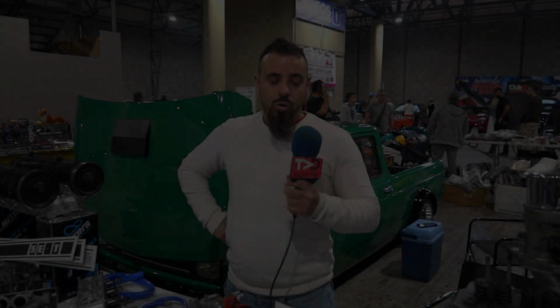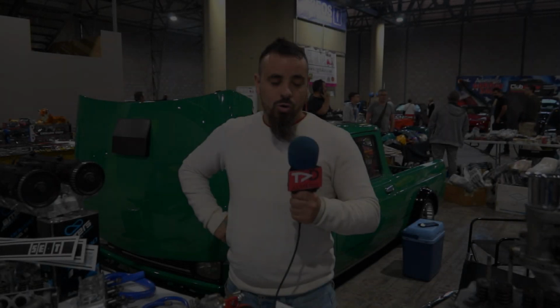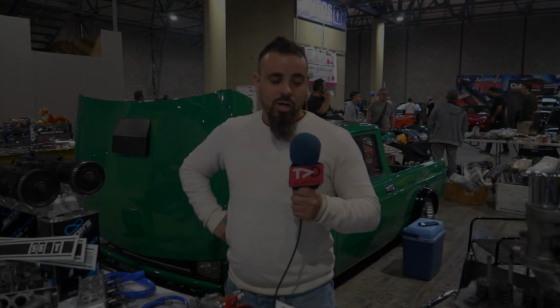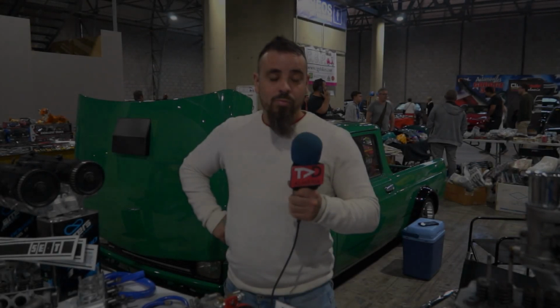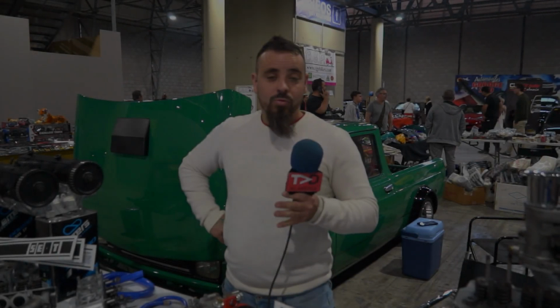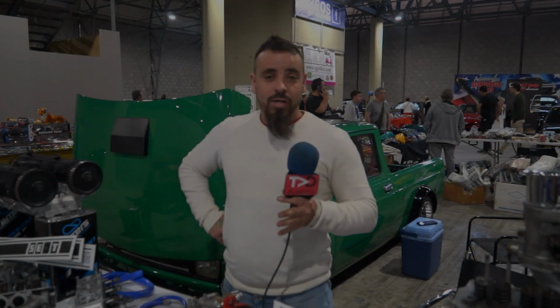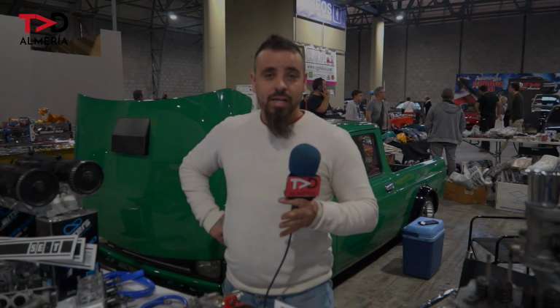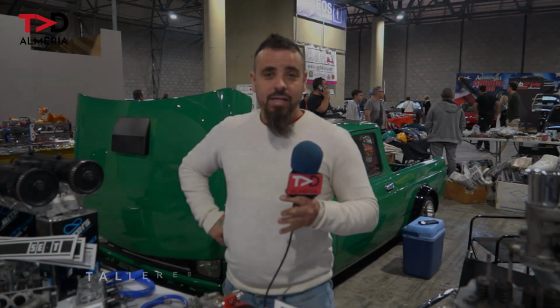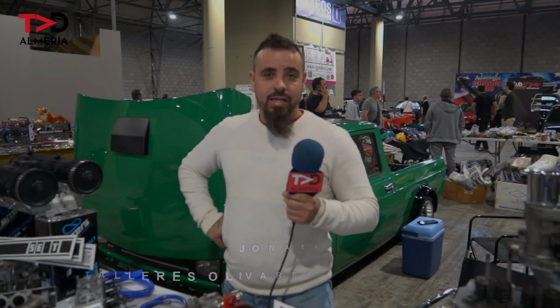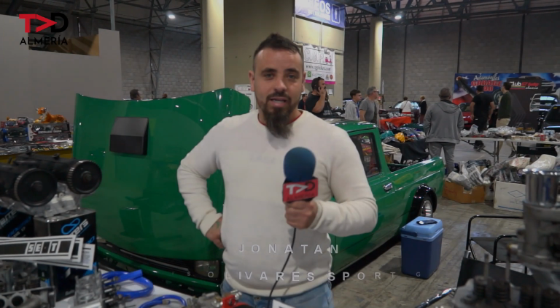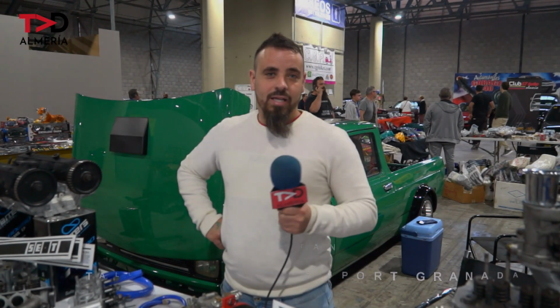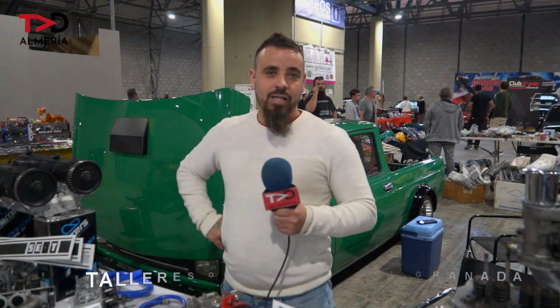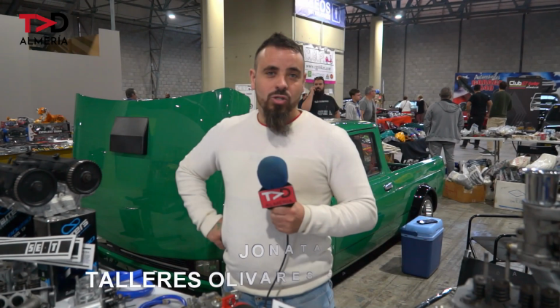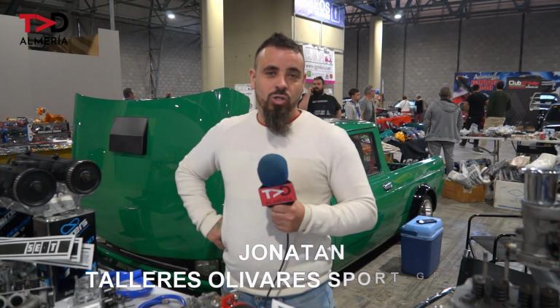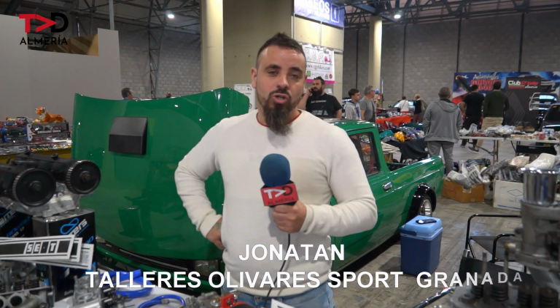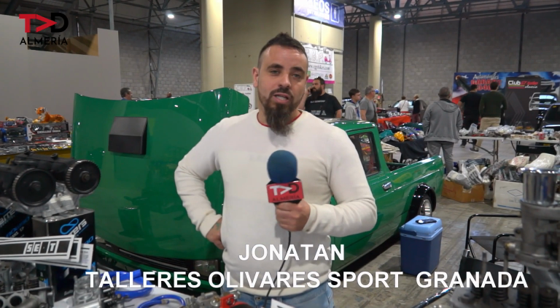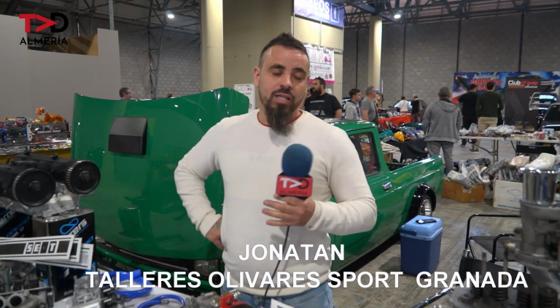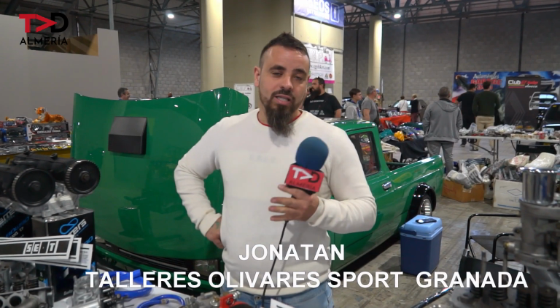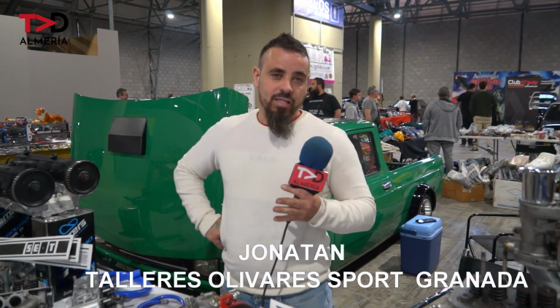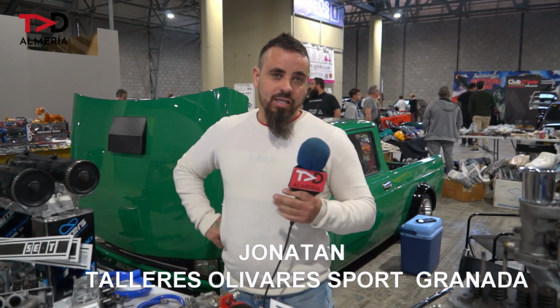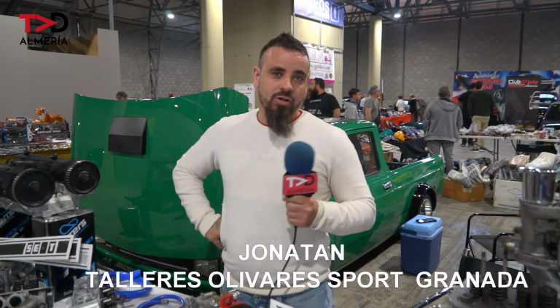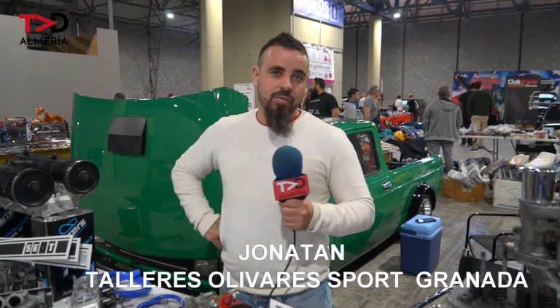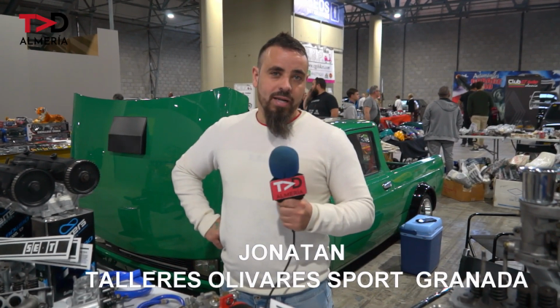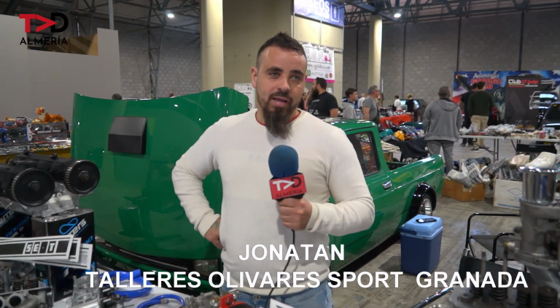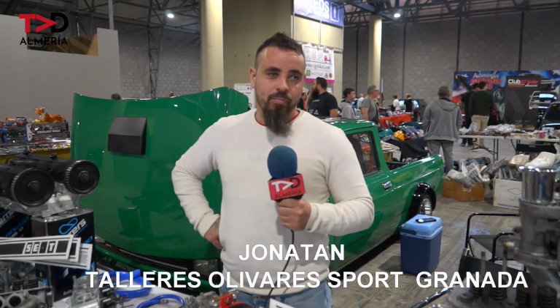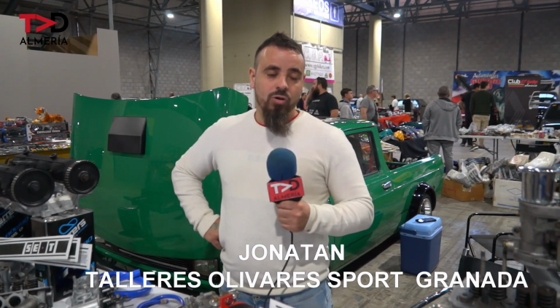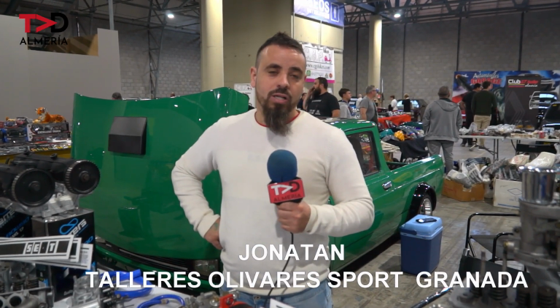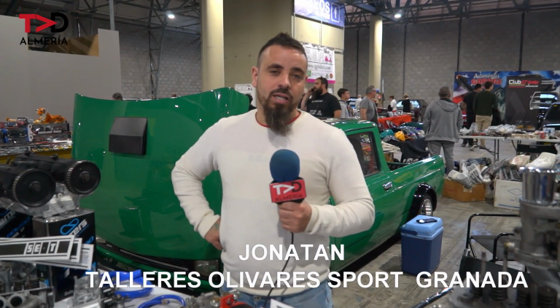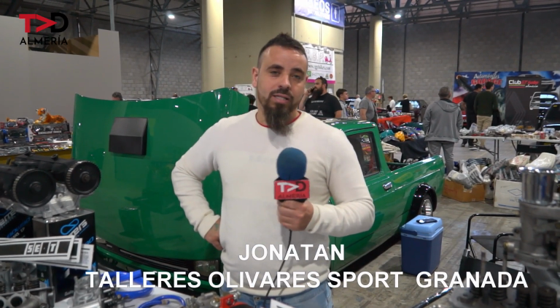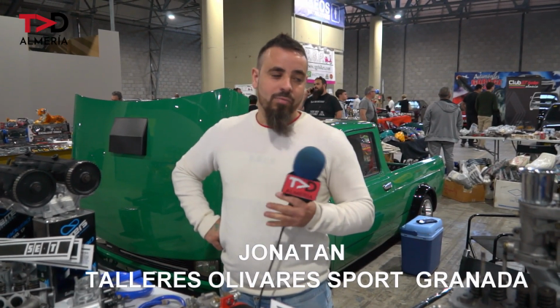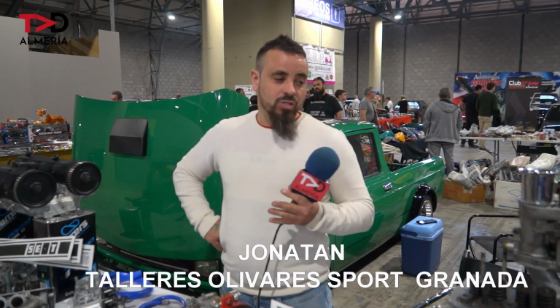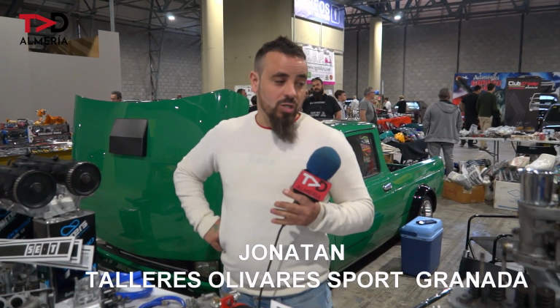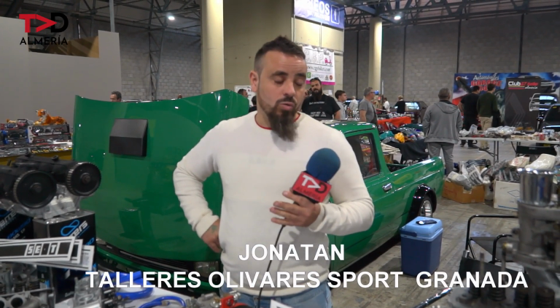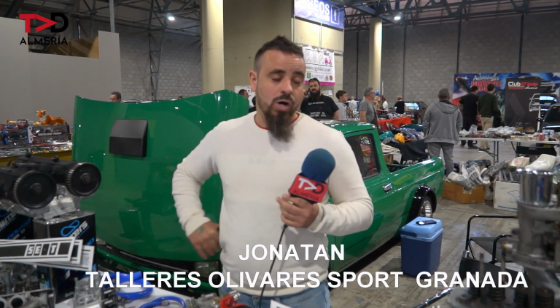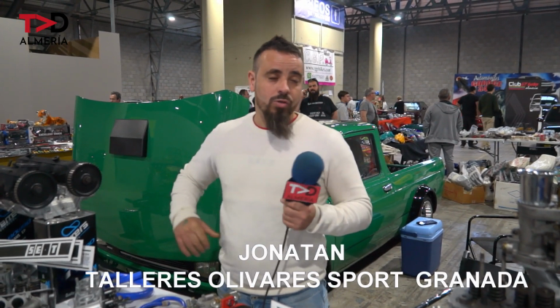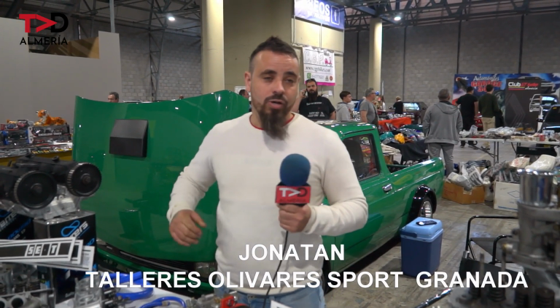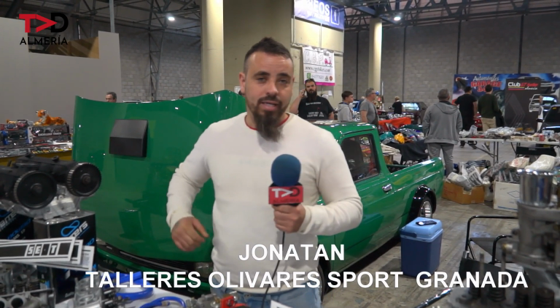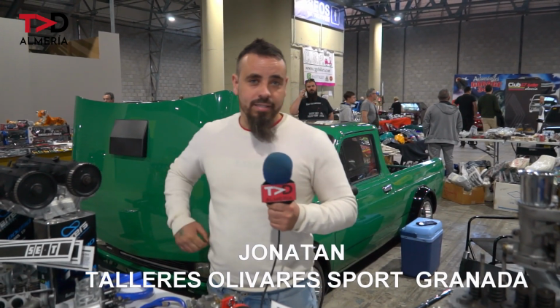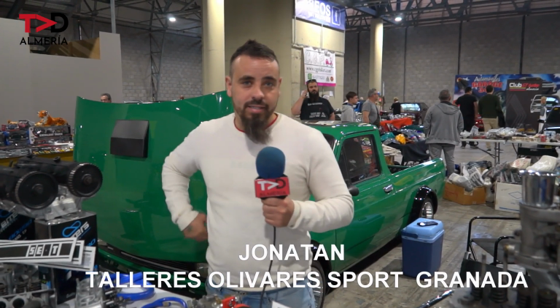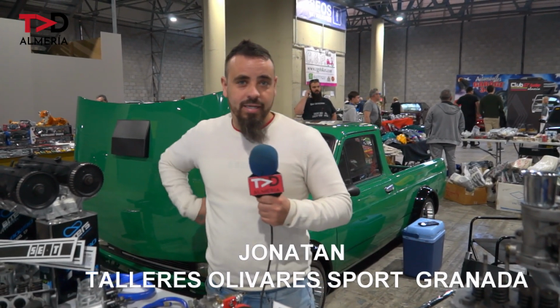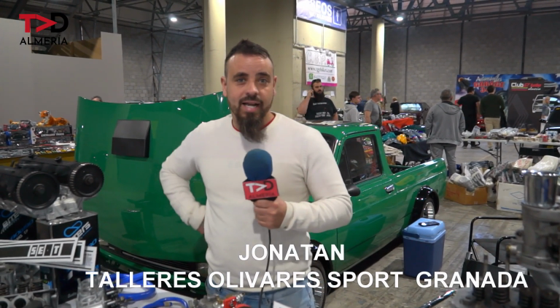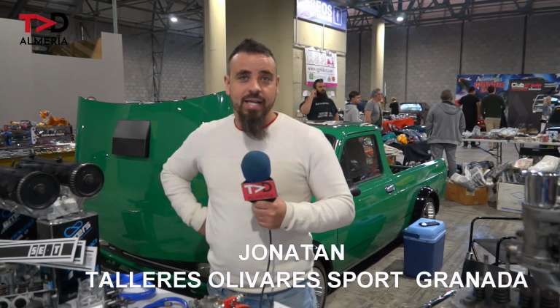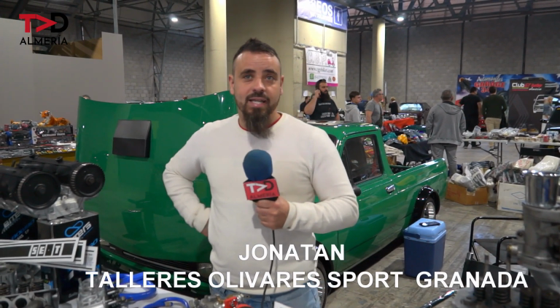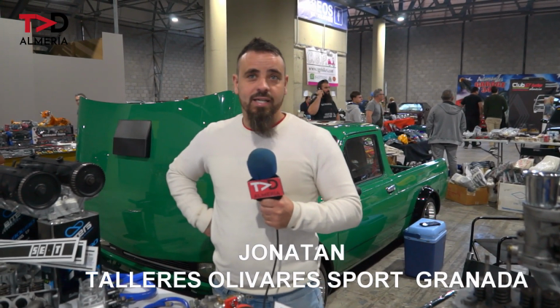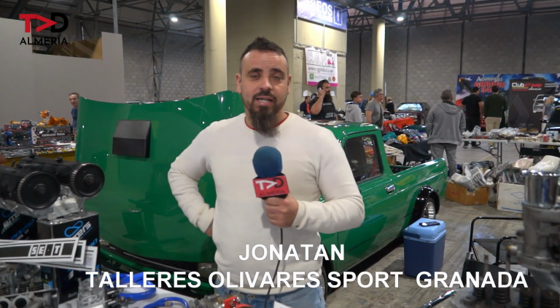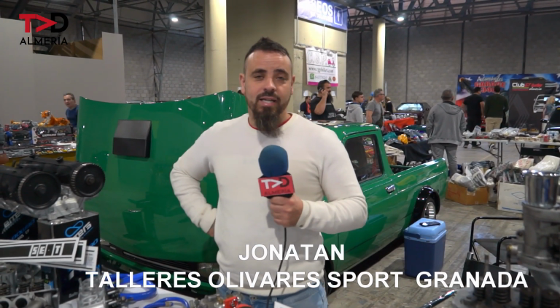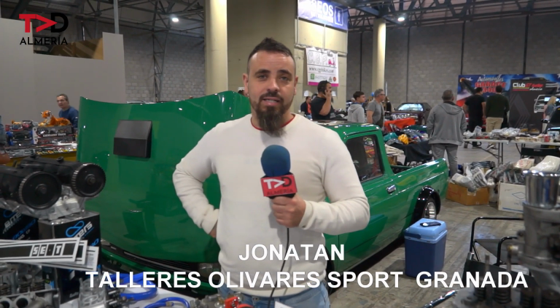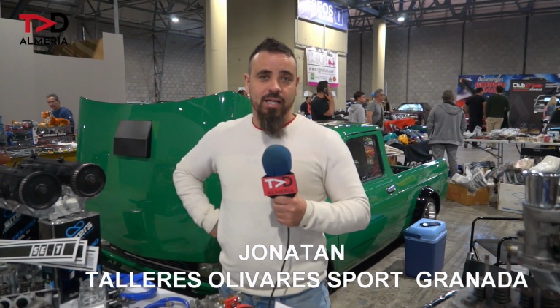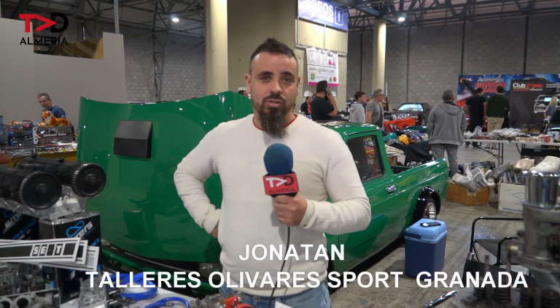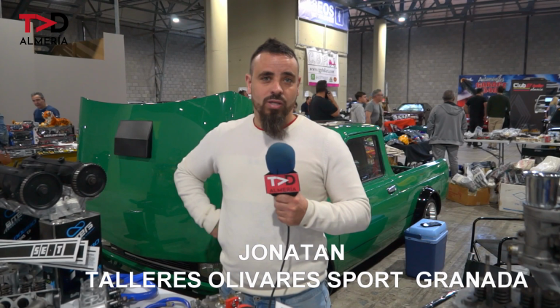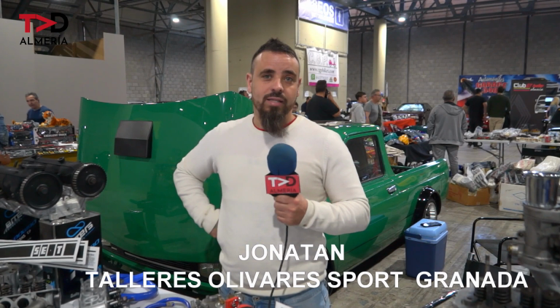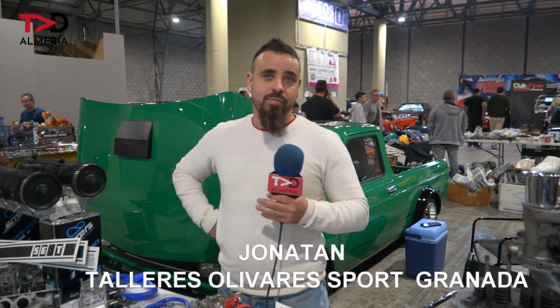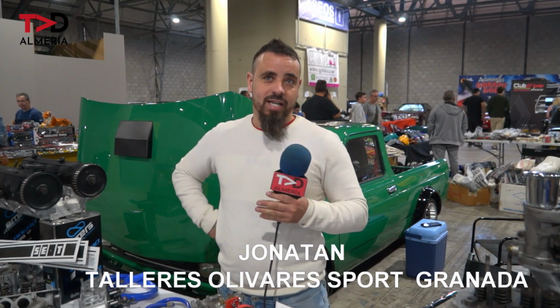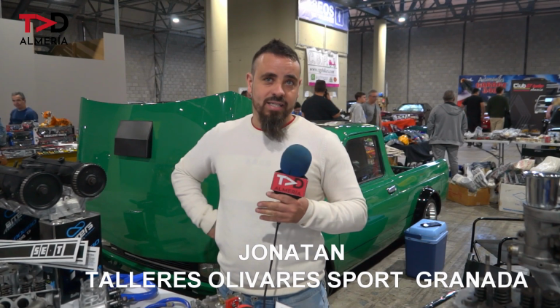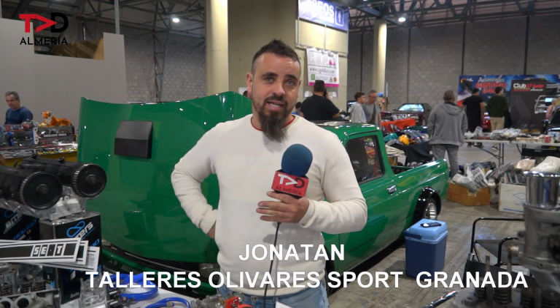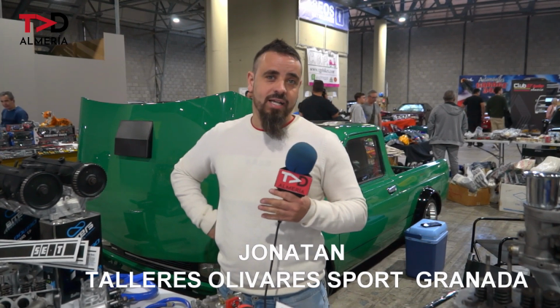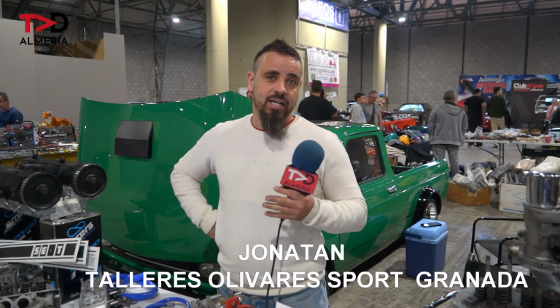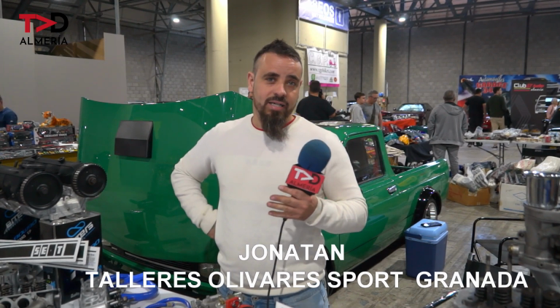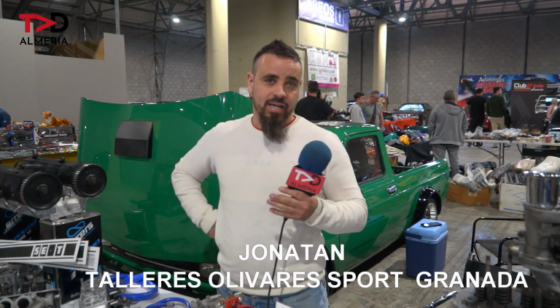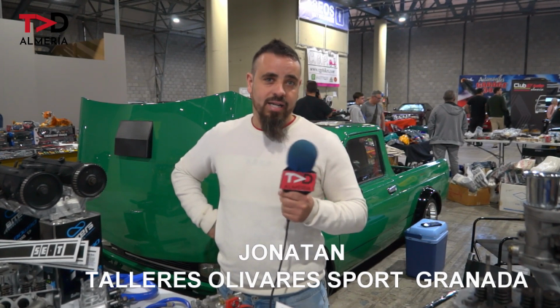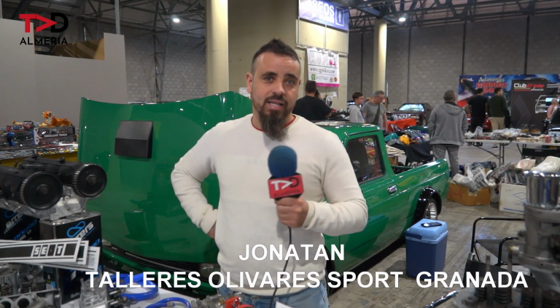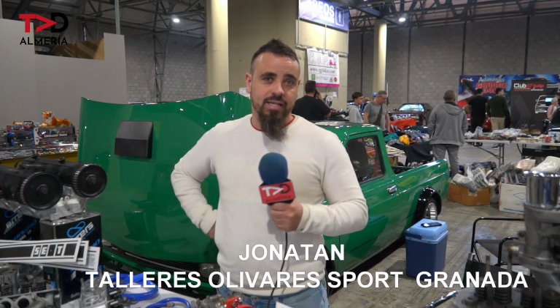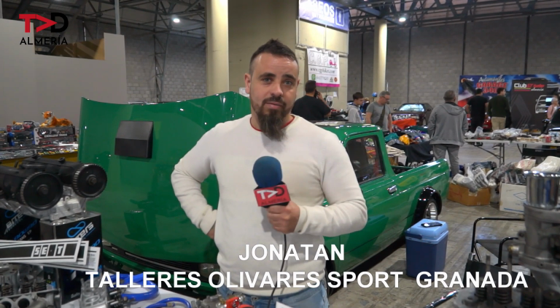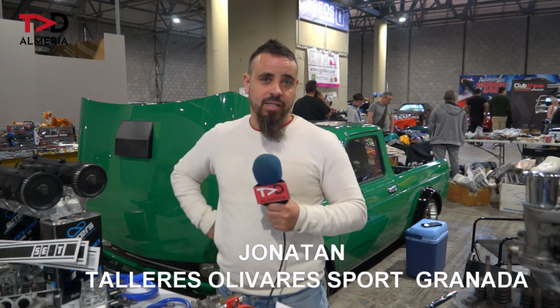Hola, muy buenas. Yo soy Jonathan, de Taller Olivares Sport. Estamos situados en Granada, en la ciudad de Maracena, Granada capital.